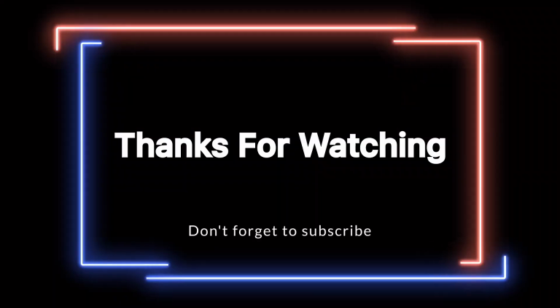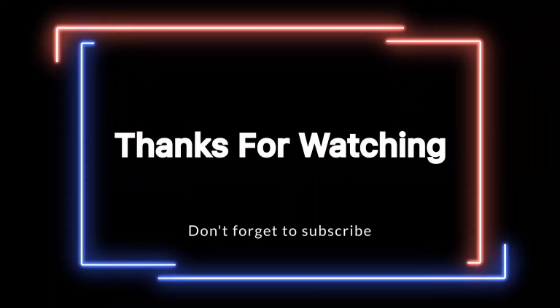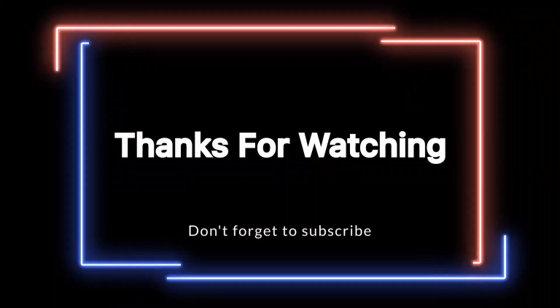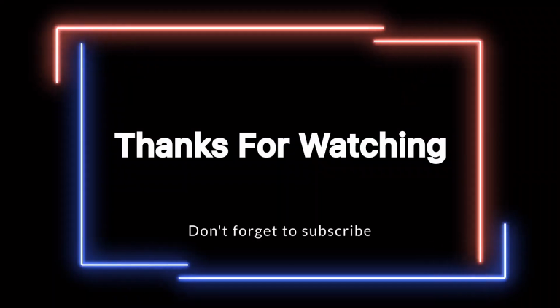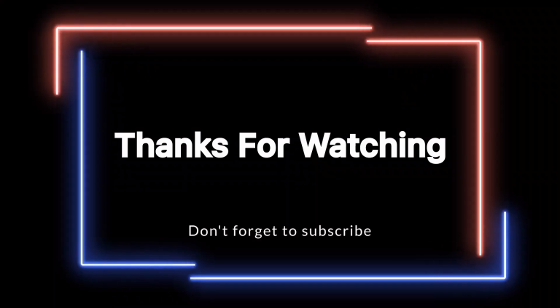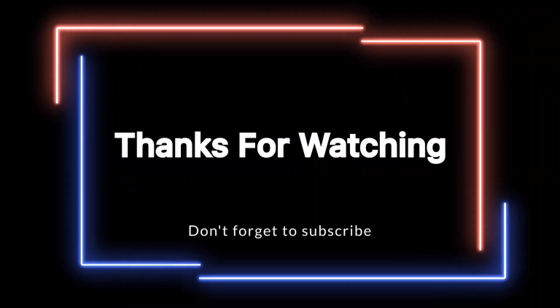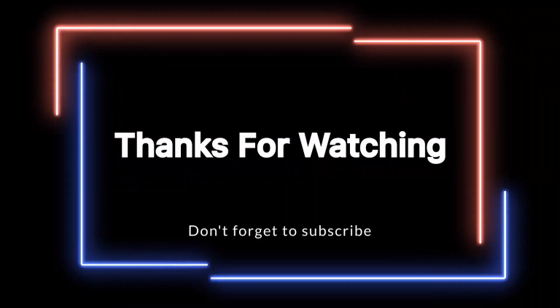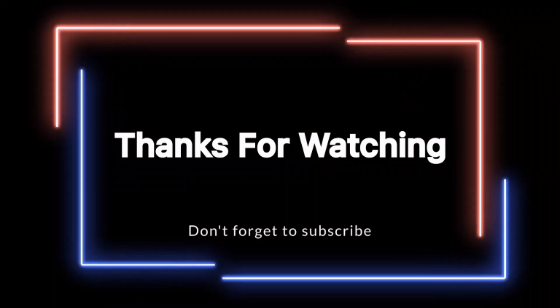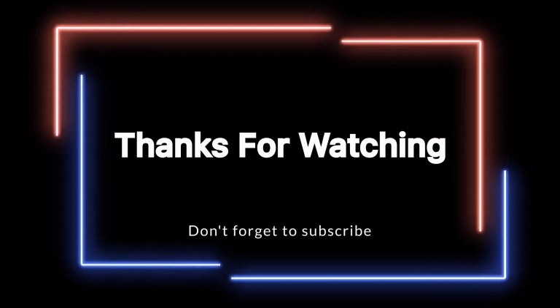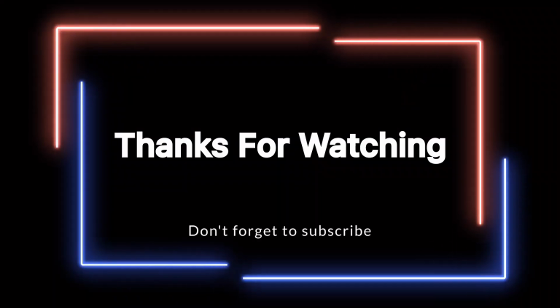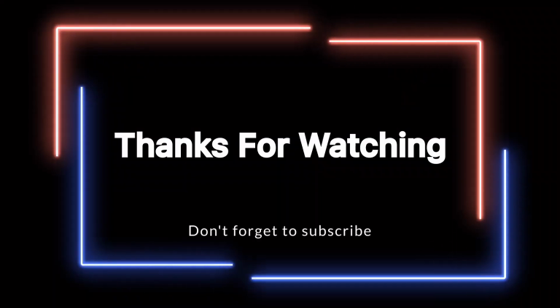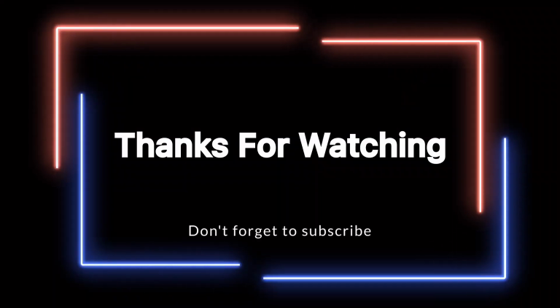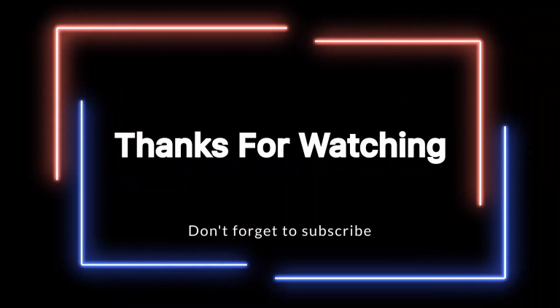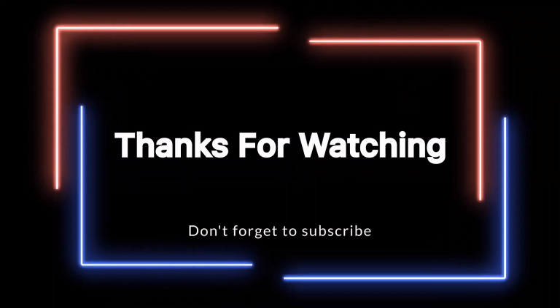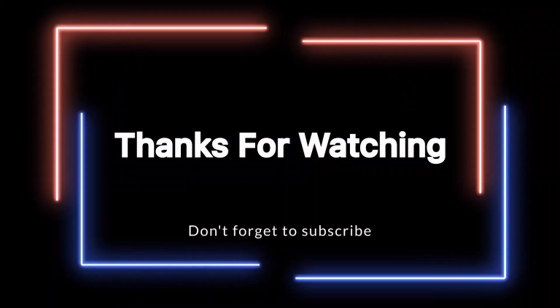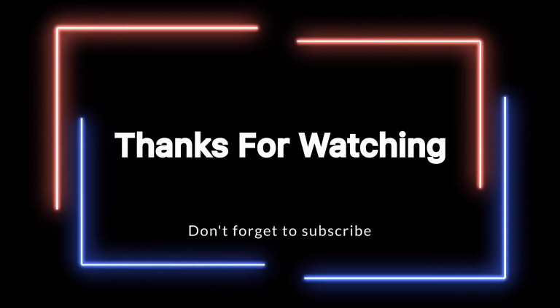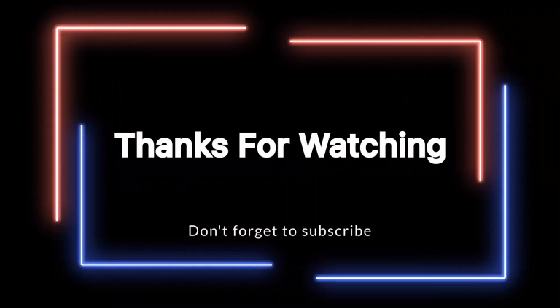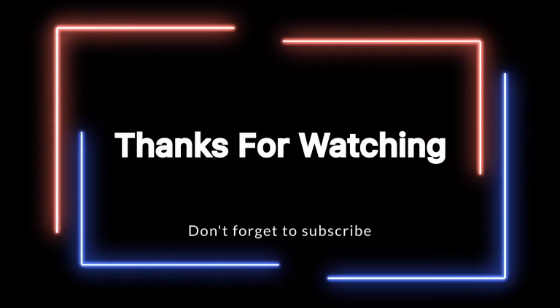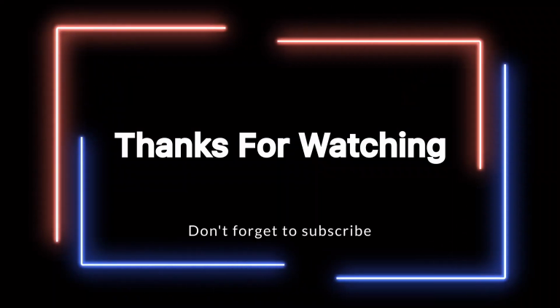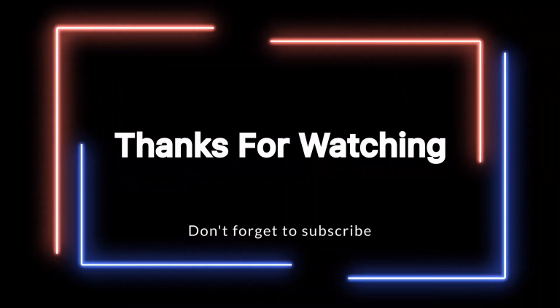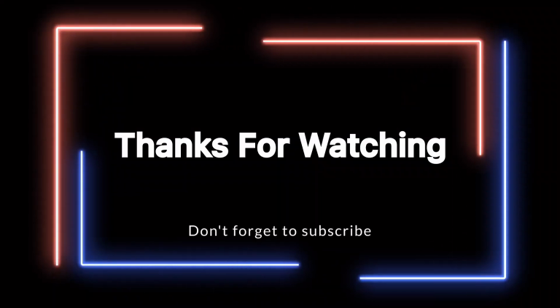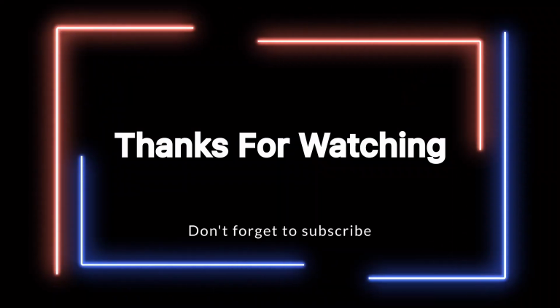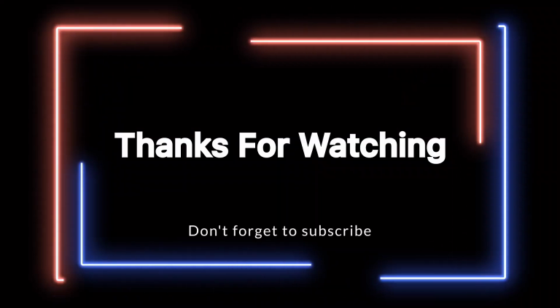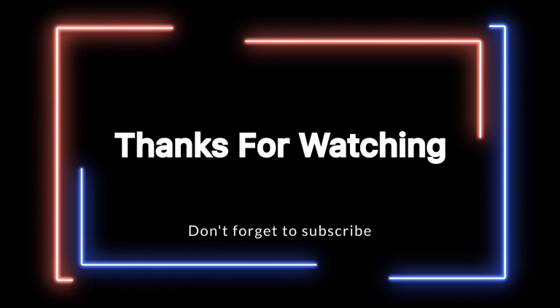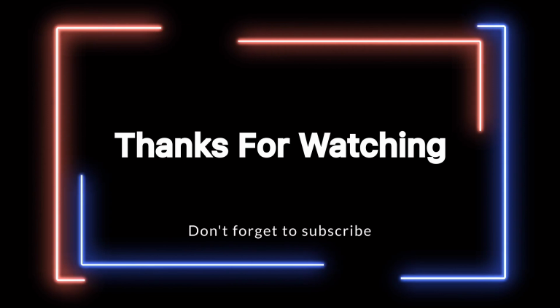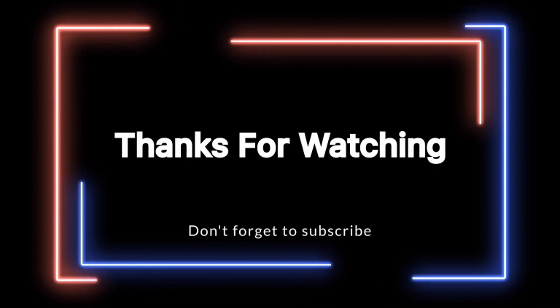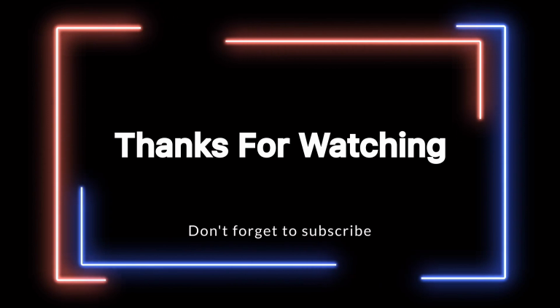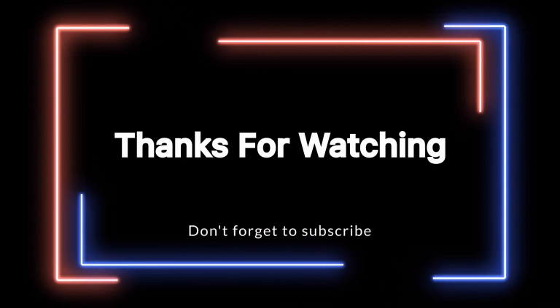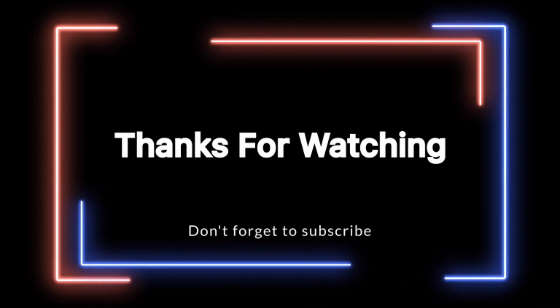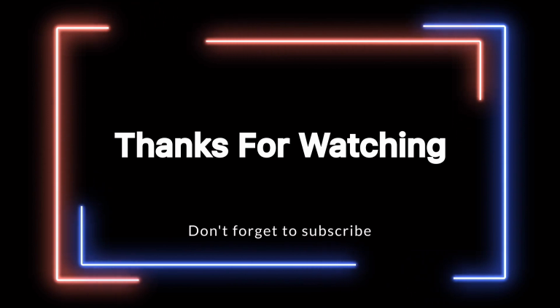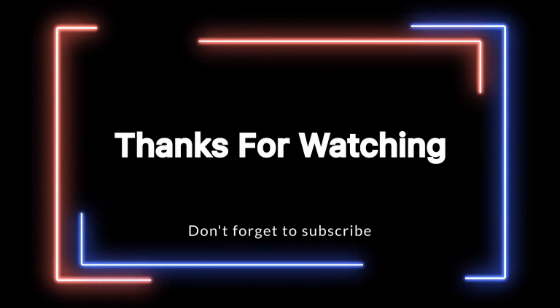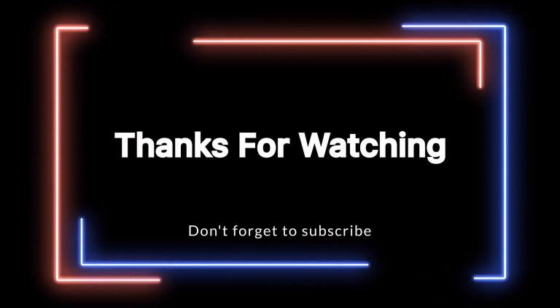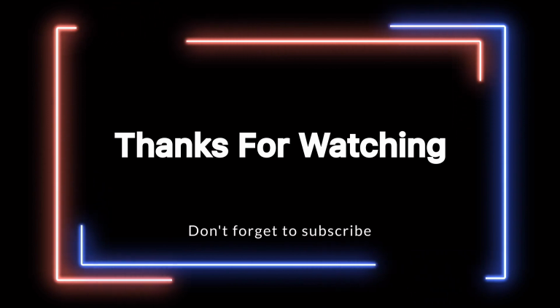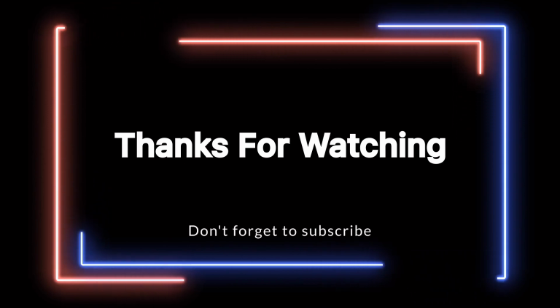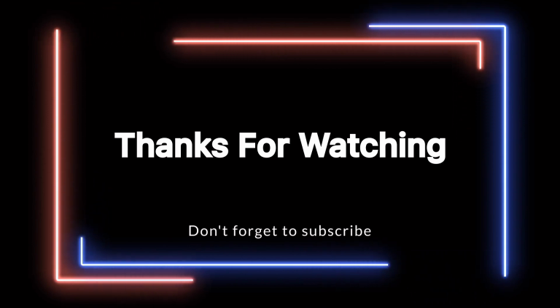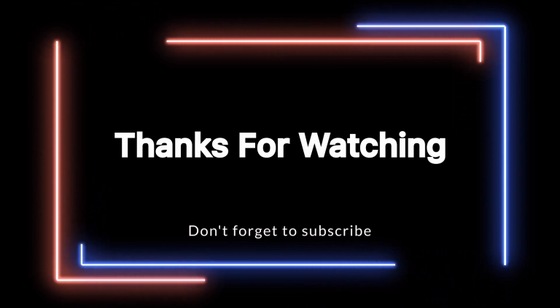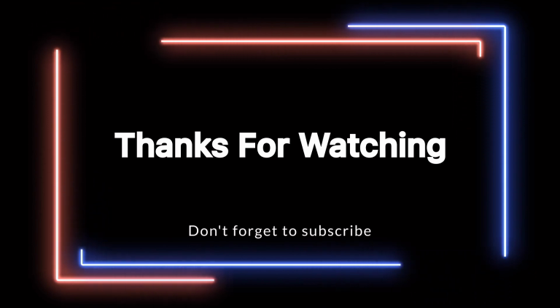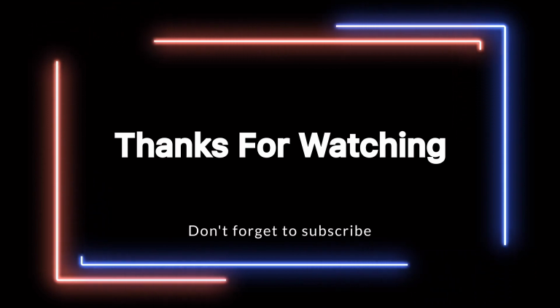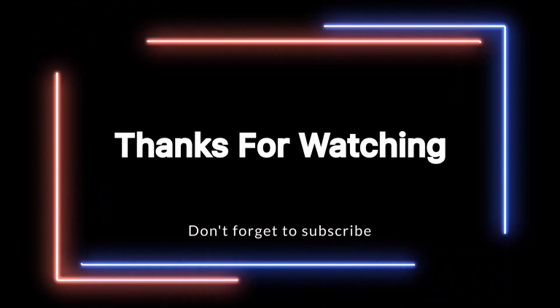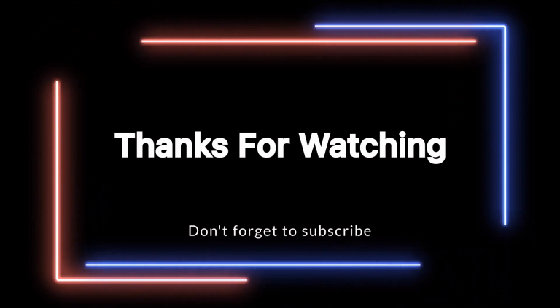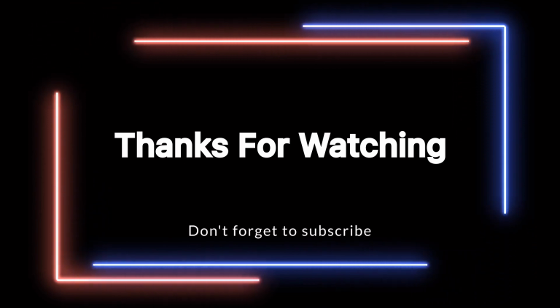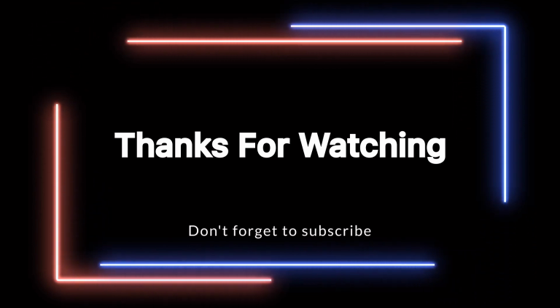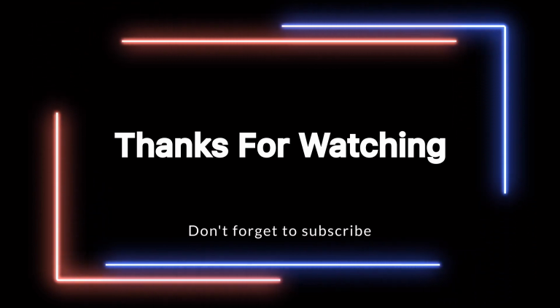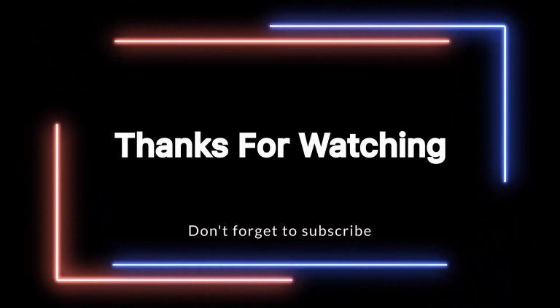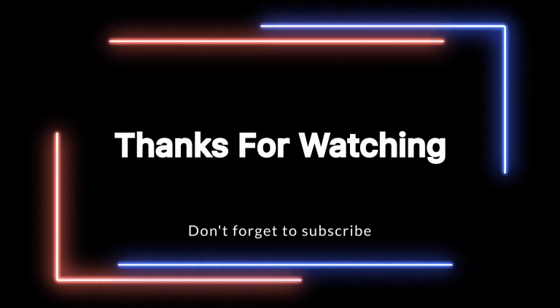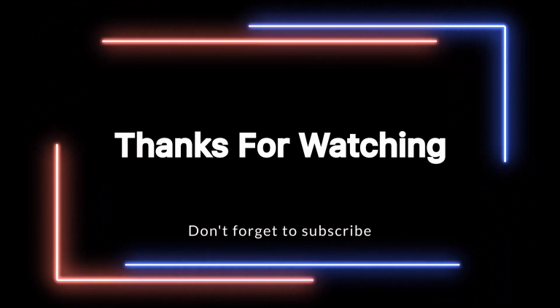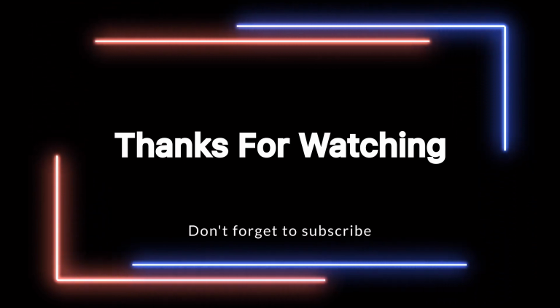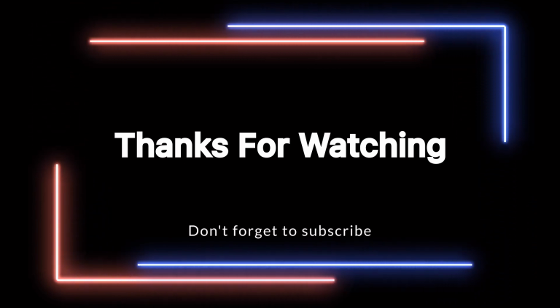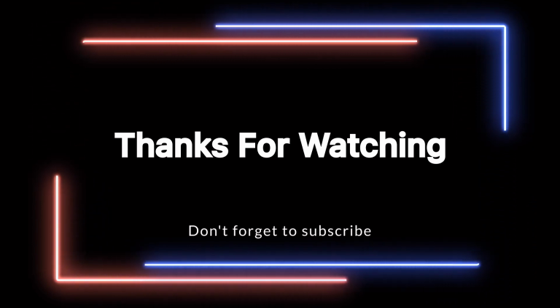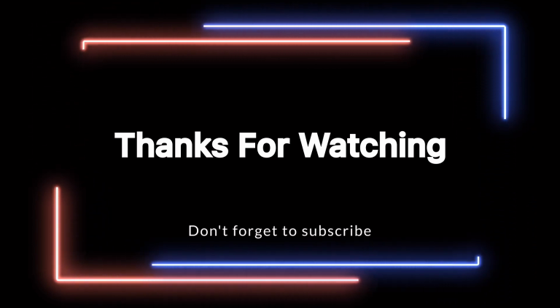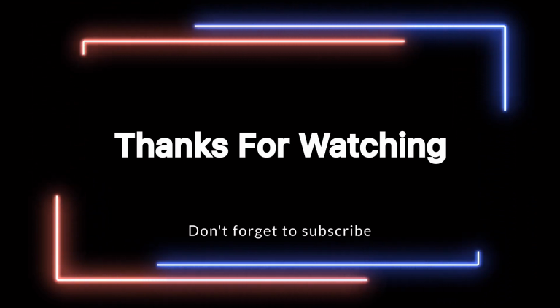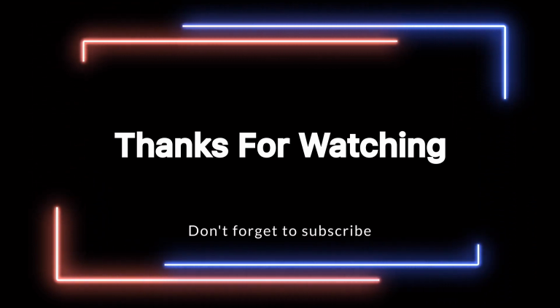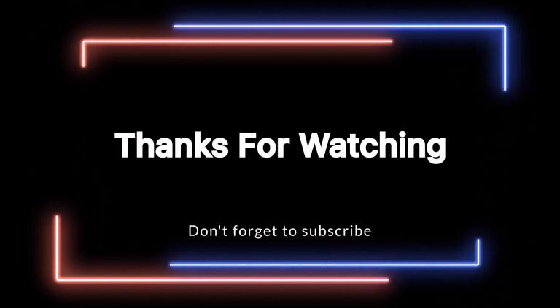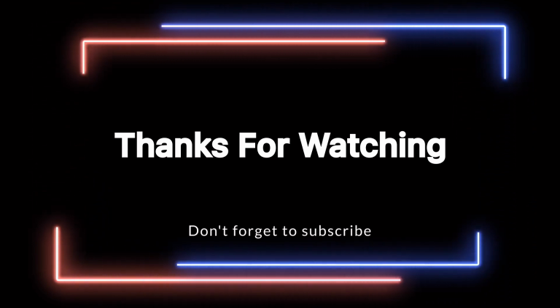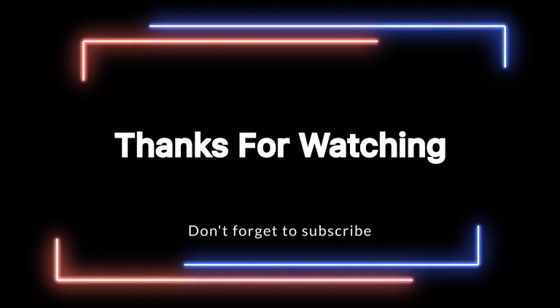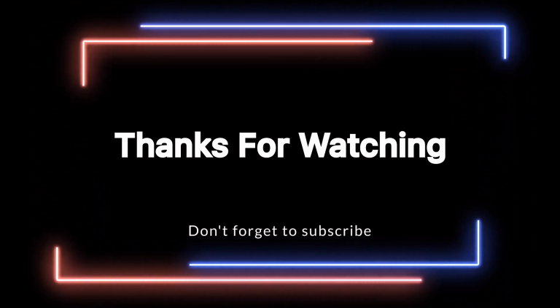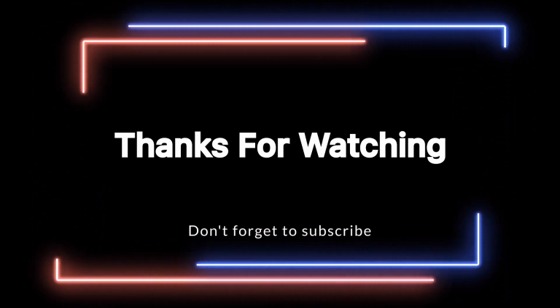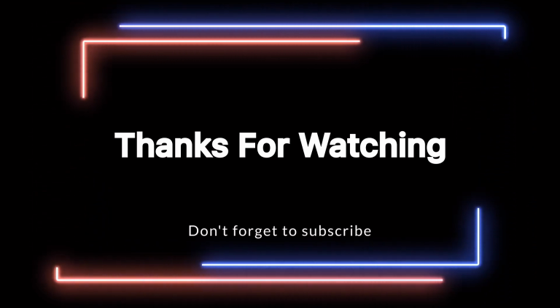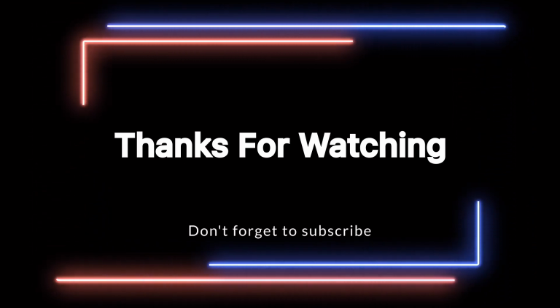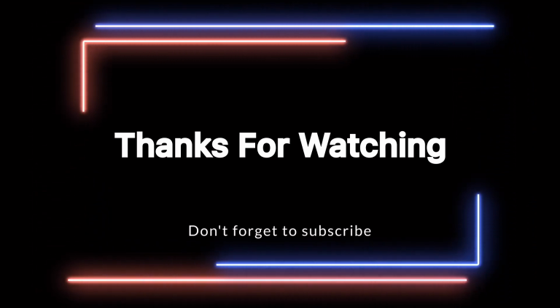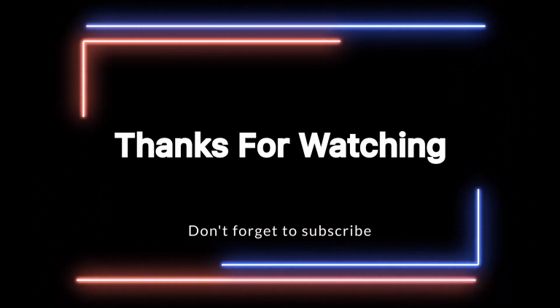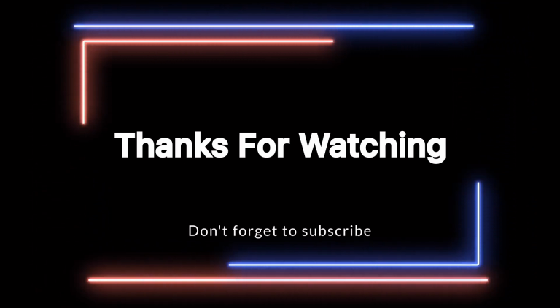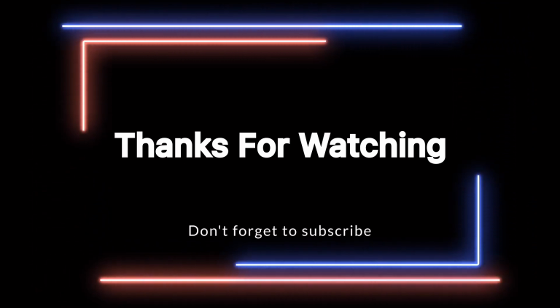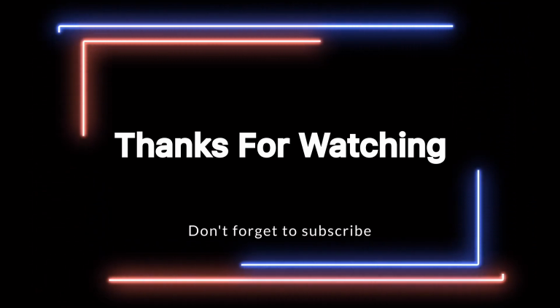Thank you for watching this video. In case you like this video, please do like, share, and subscribe to my channel Torrent Tarunja. See you soon again. Take care. Bye bye.